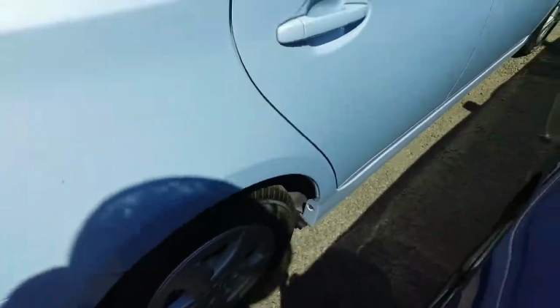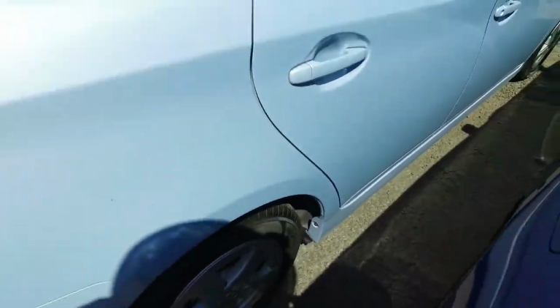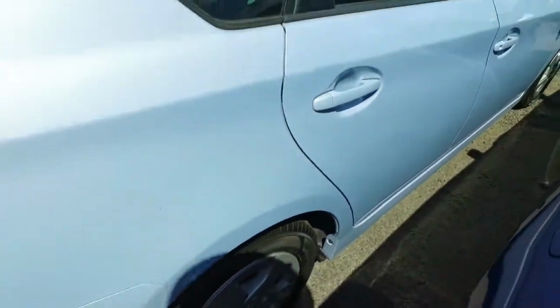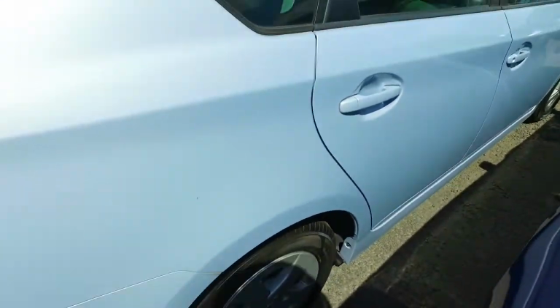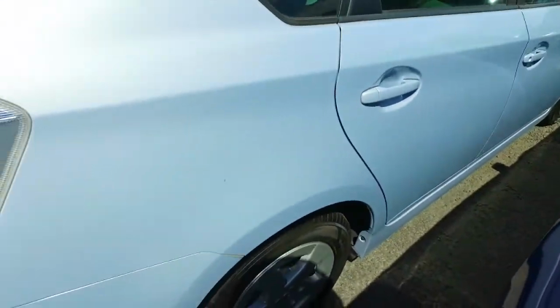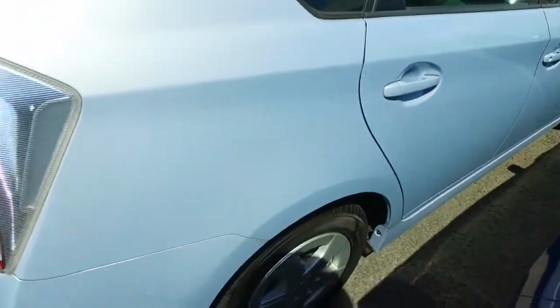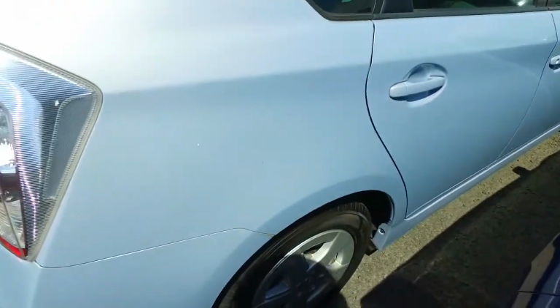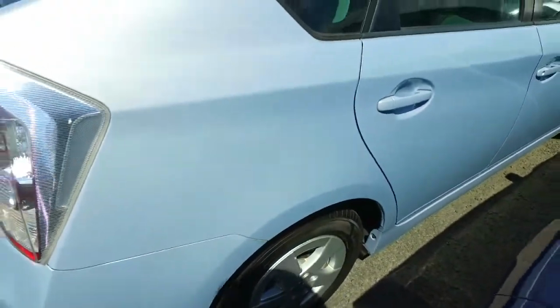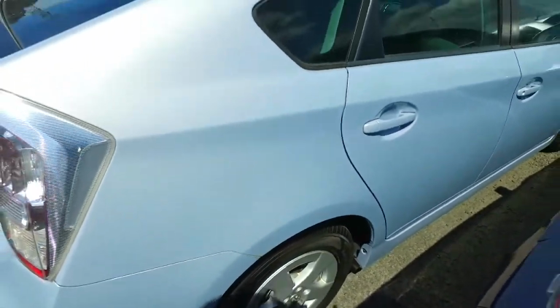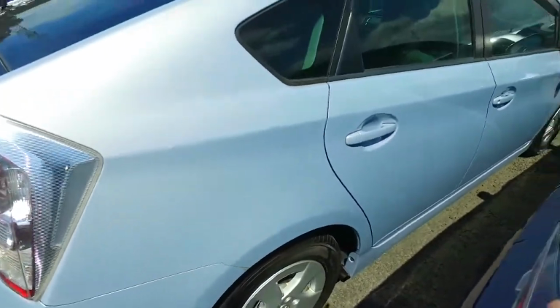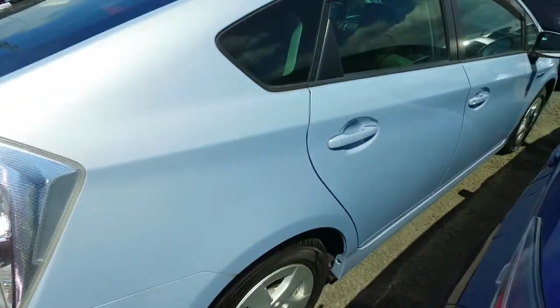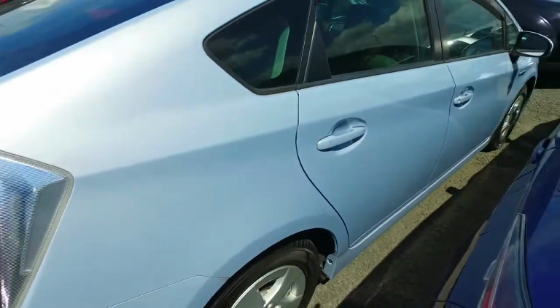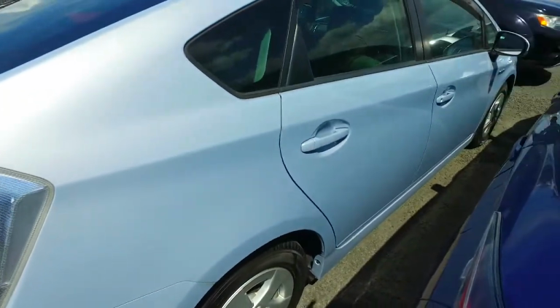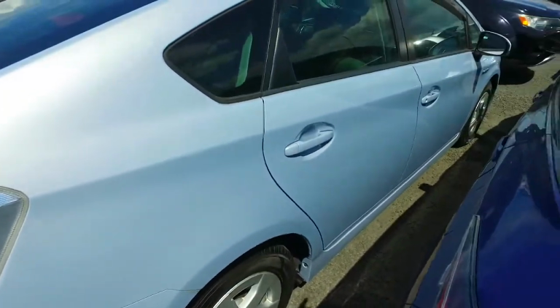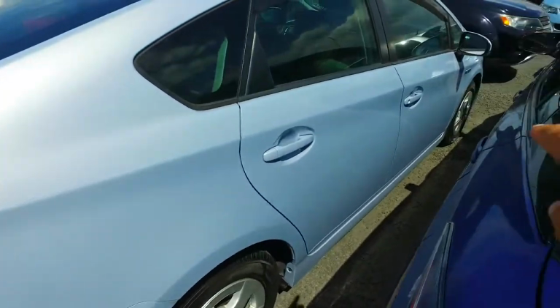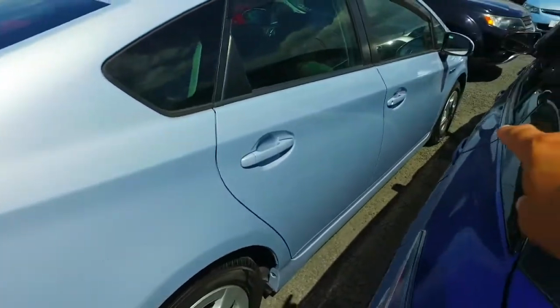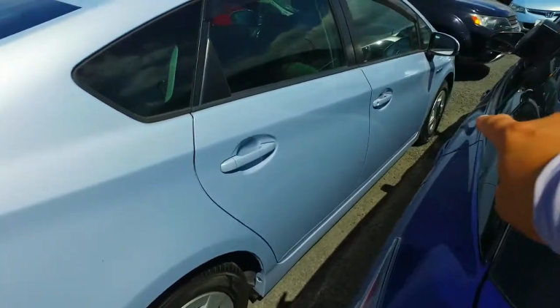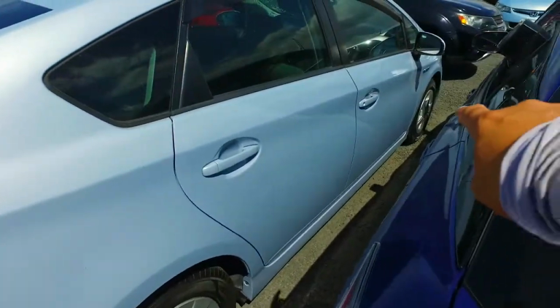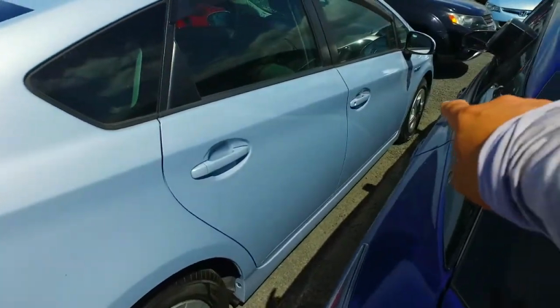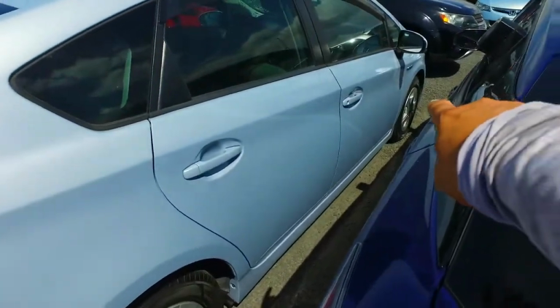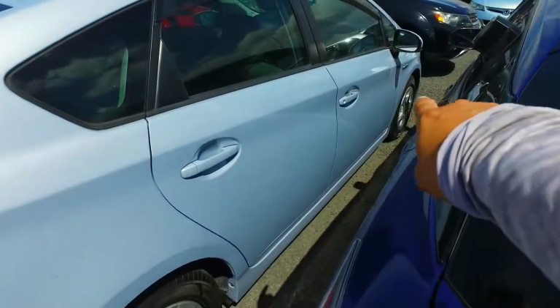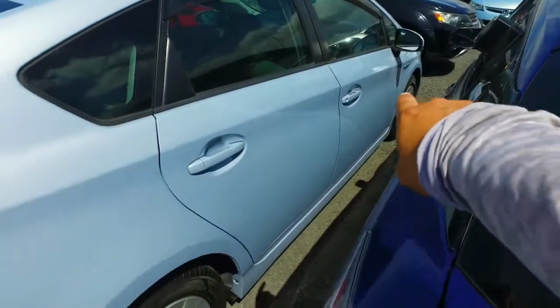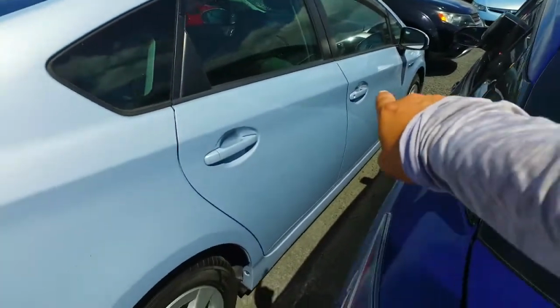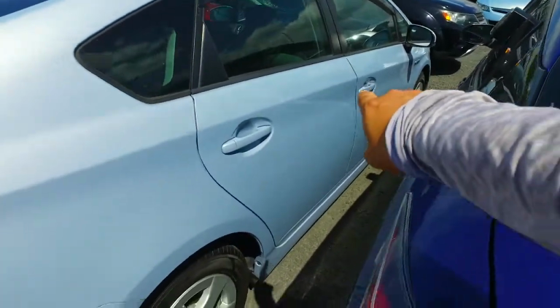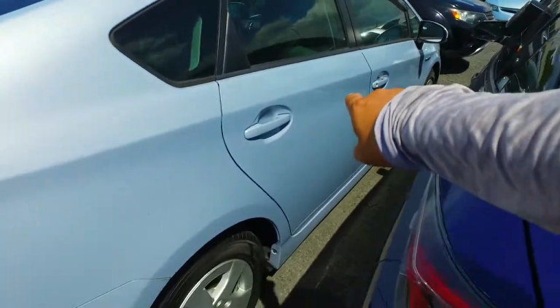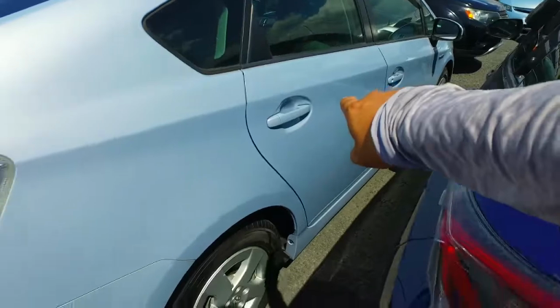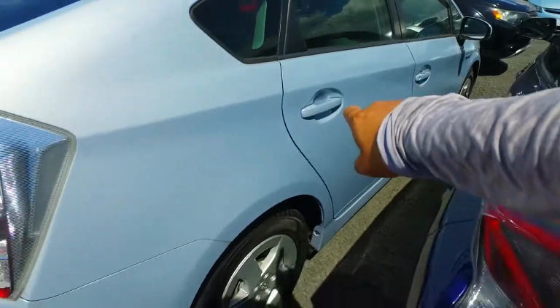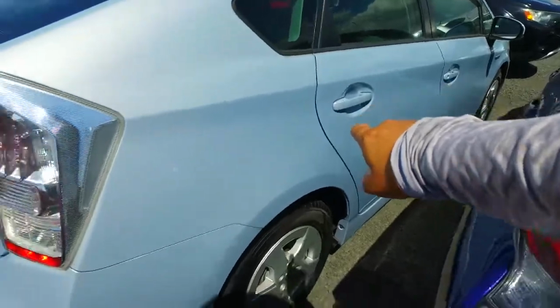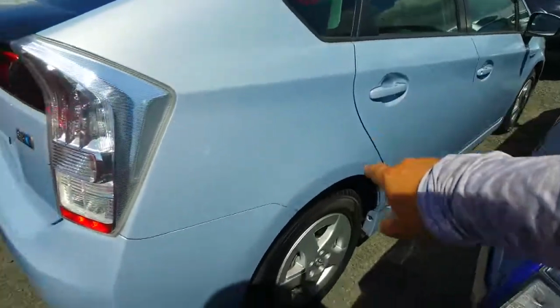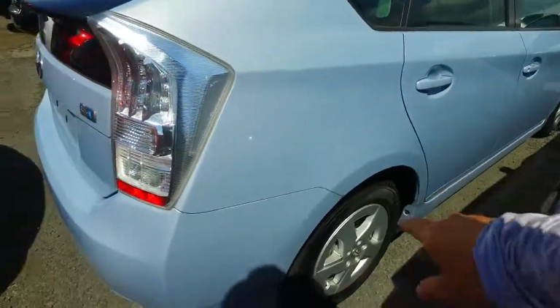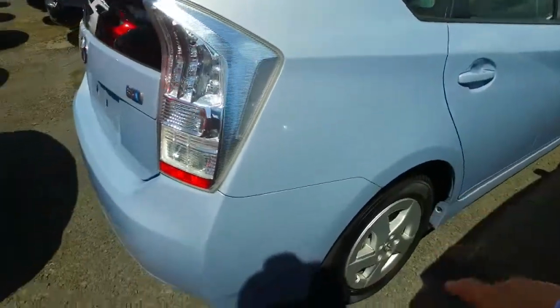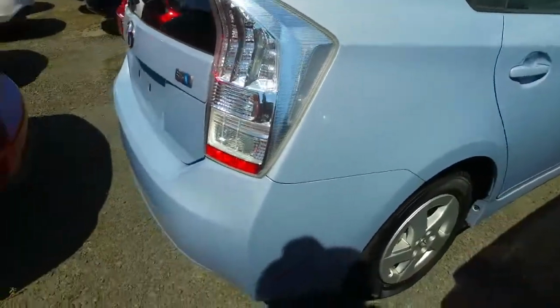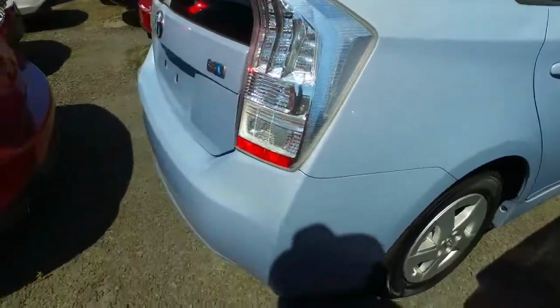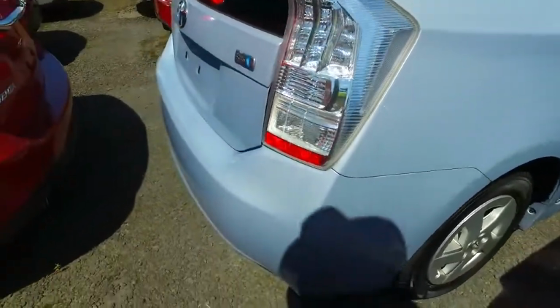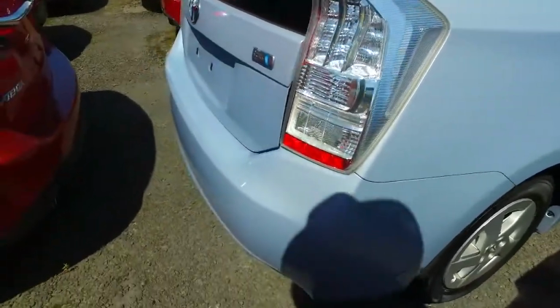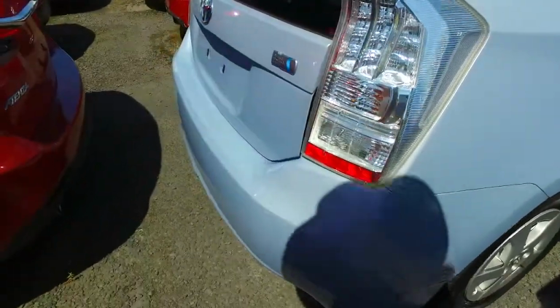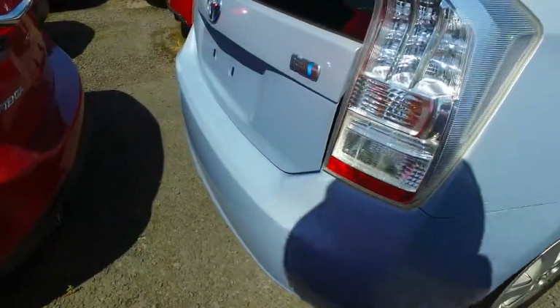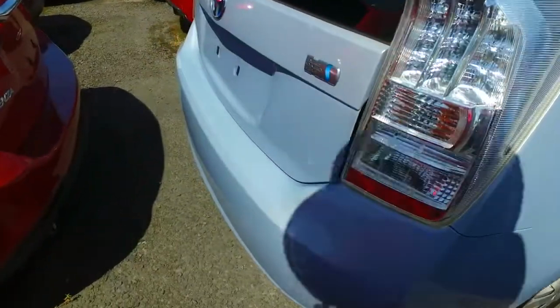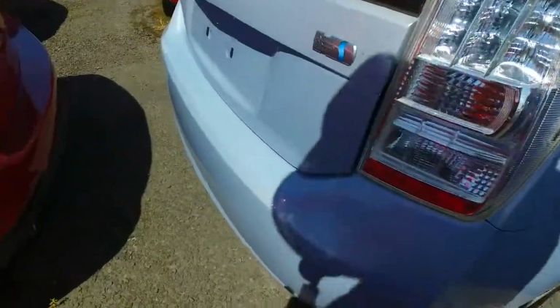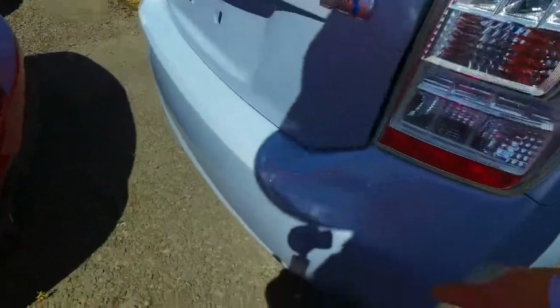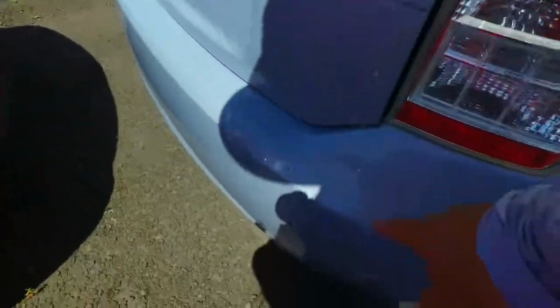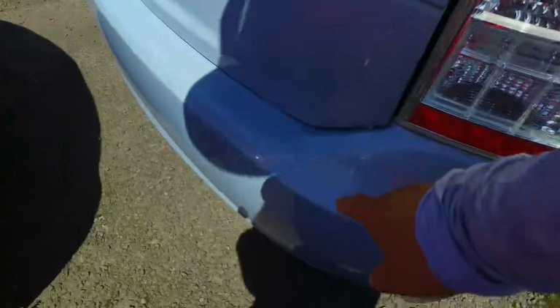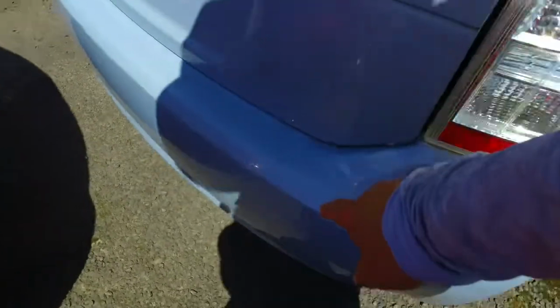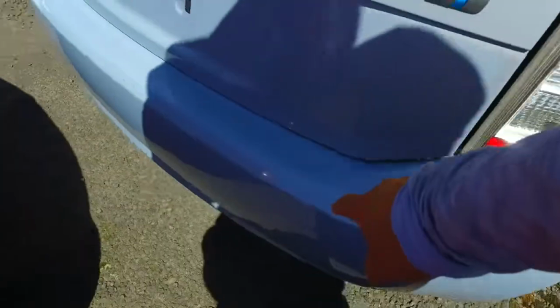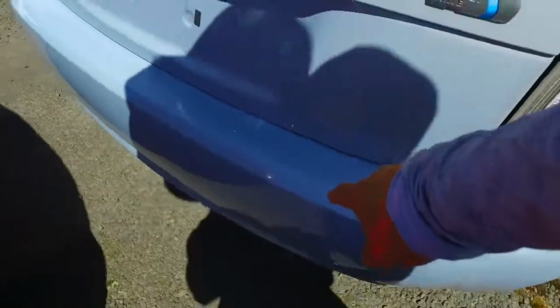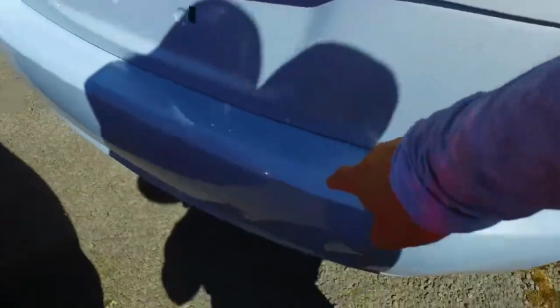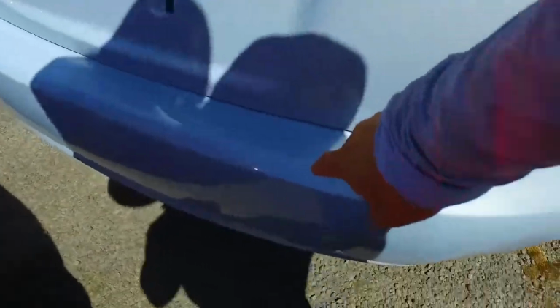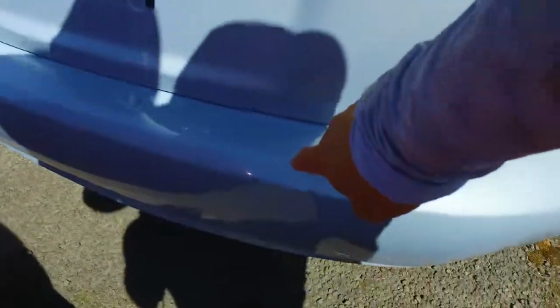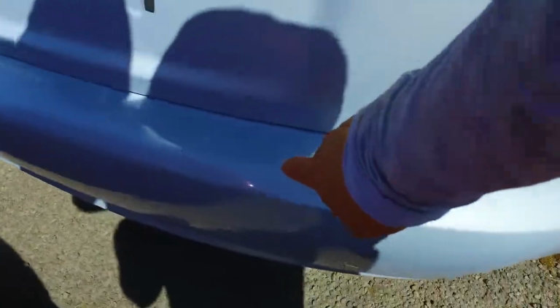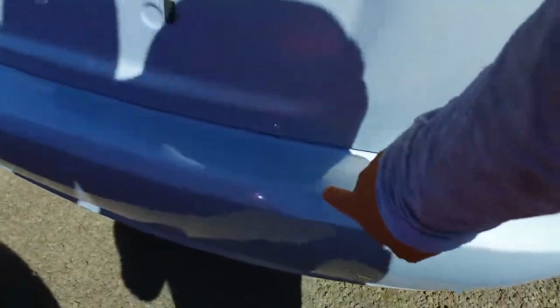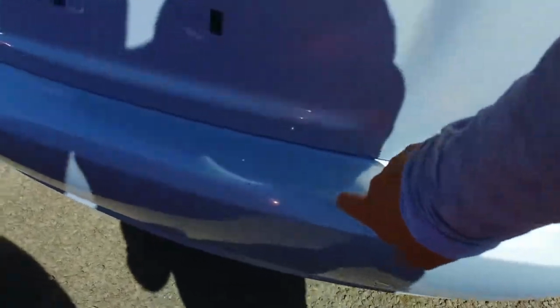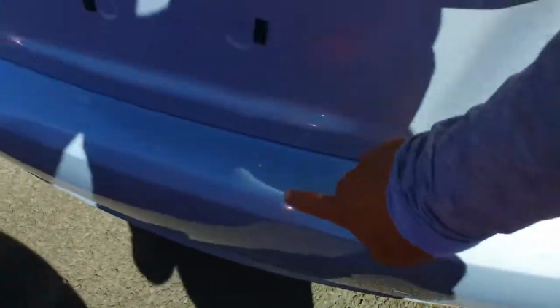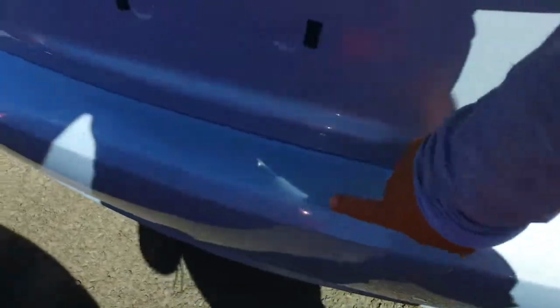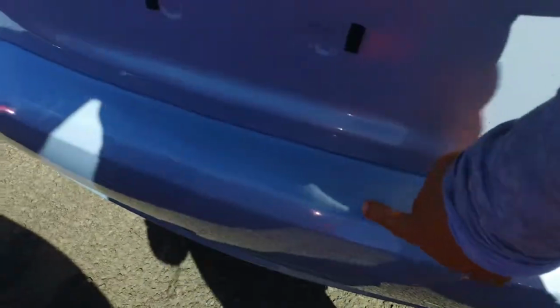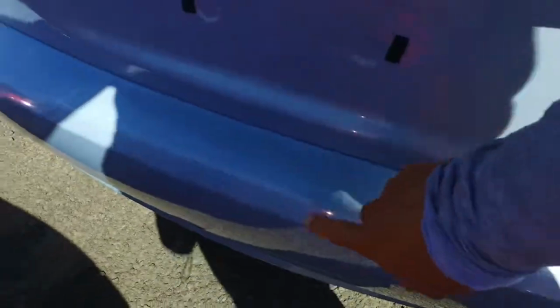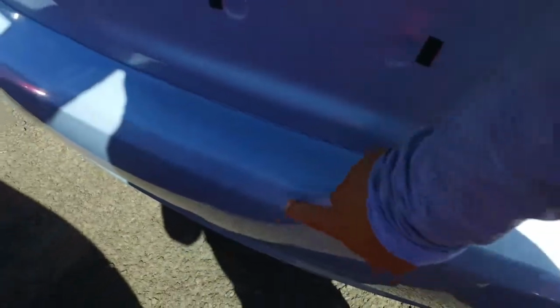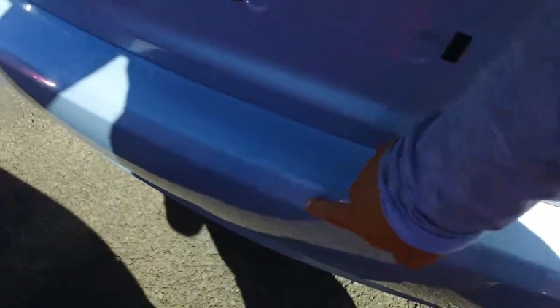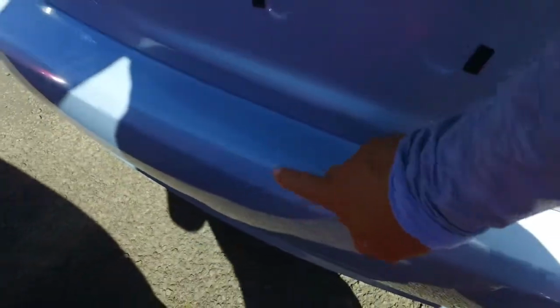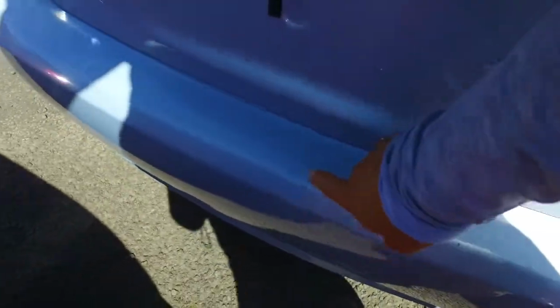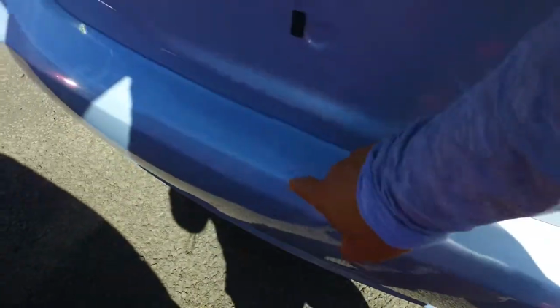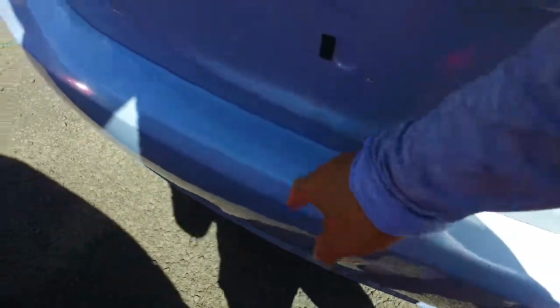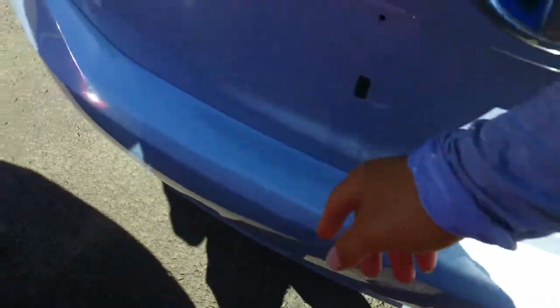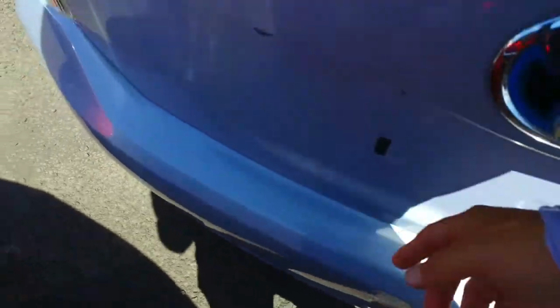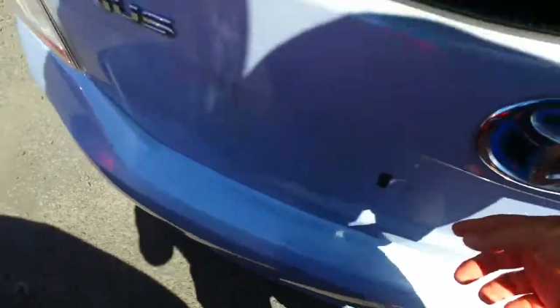A few scratches on the front right driver's door there — not looking too bad. A few little marks here and there, not too bad though.